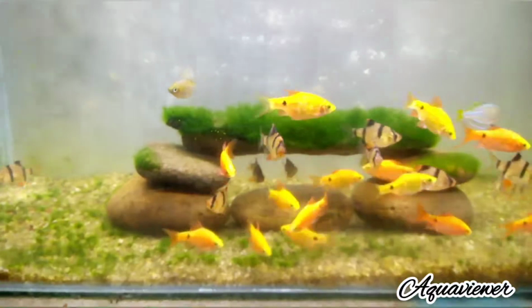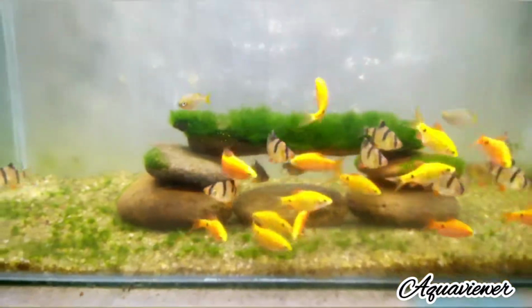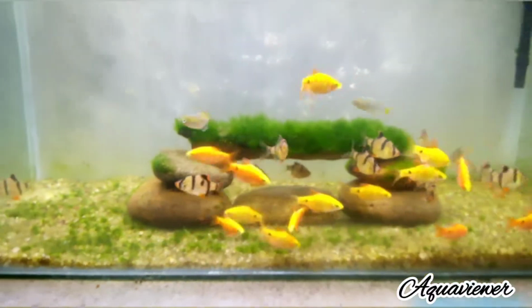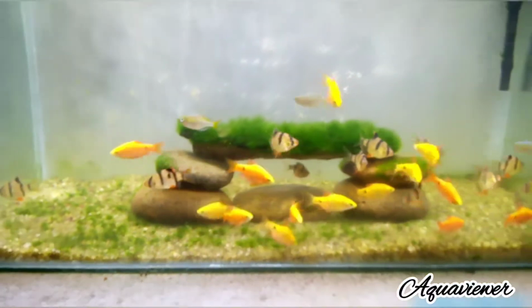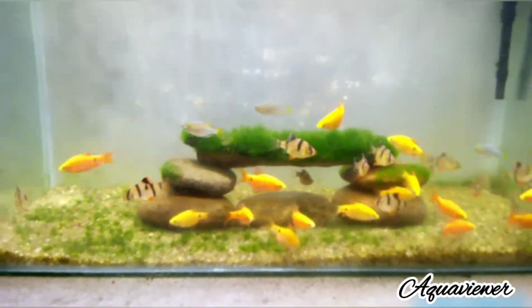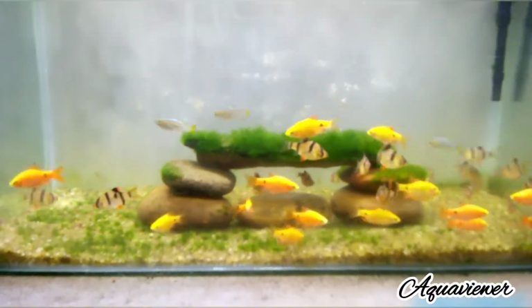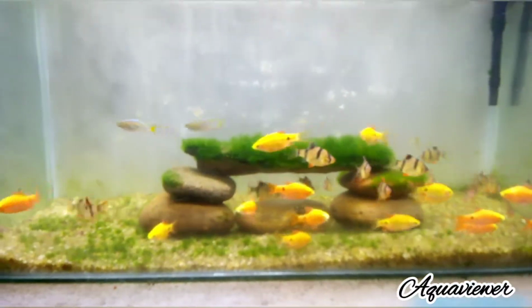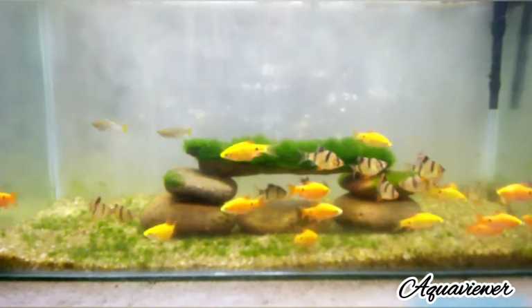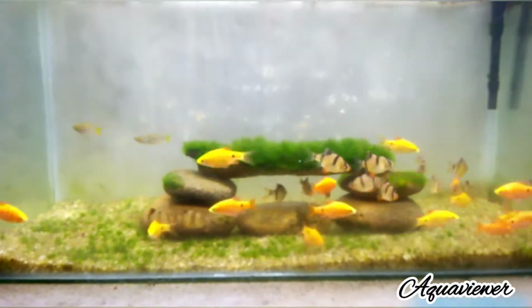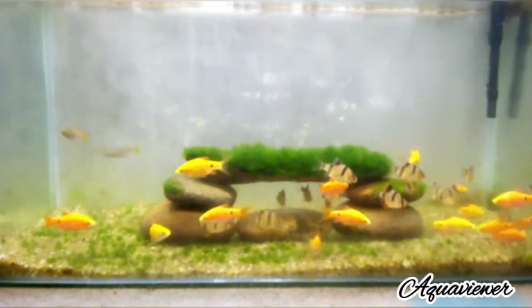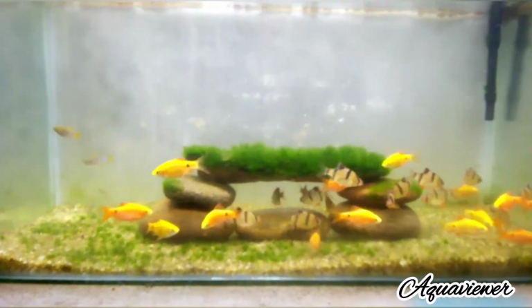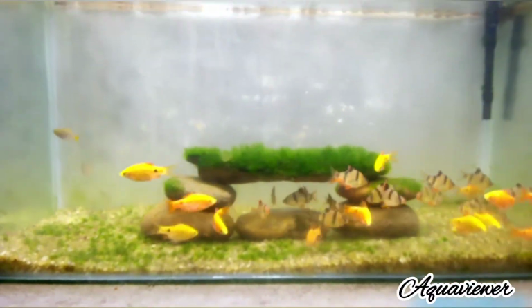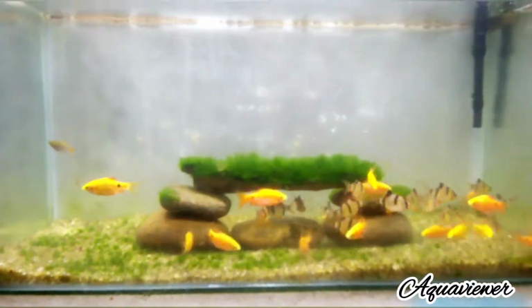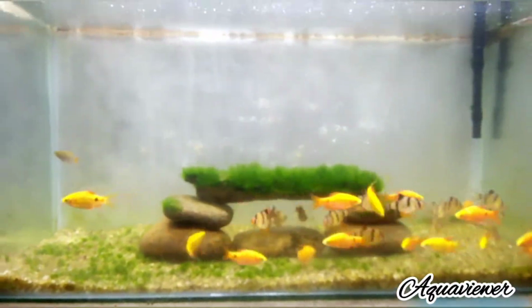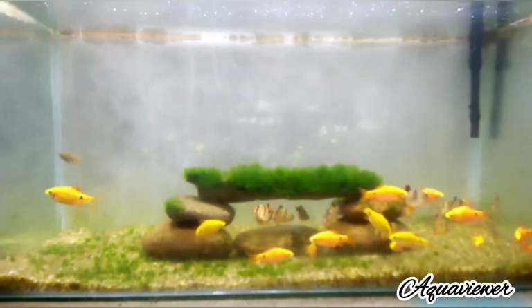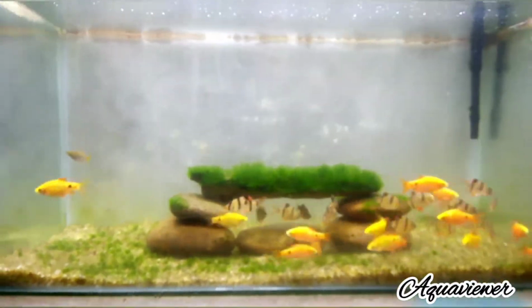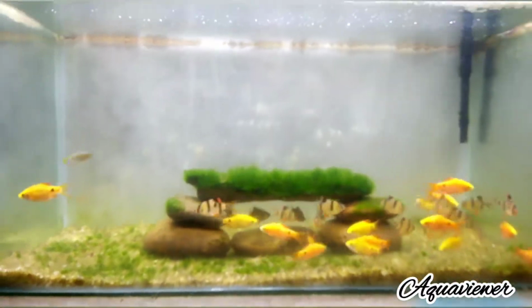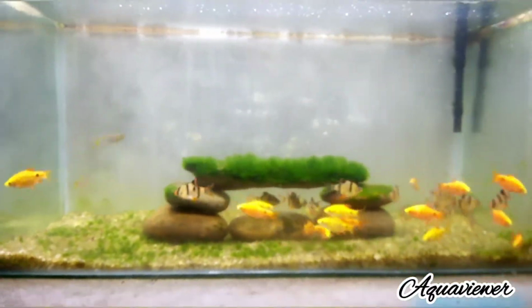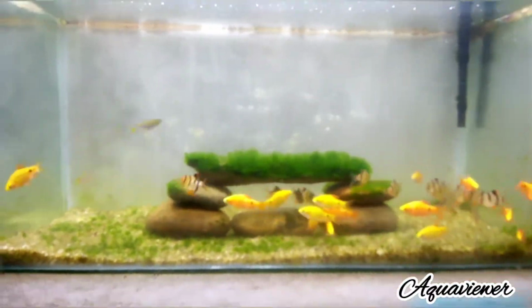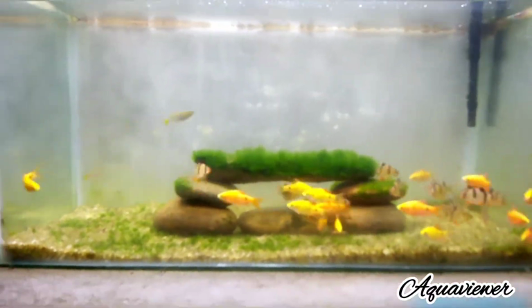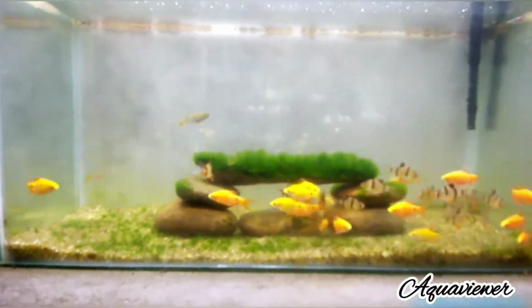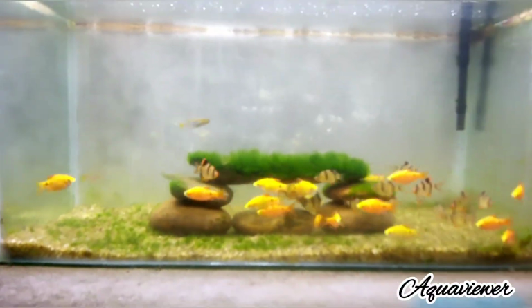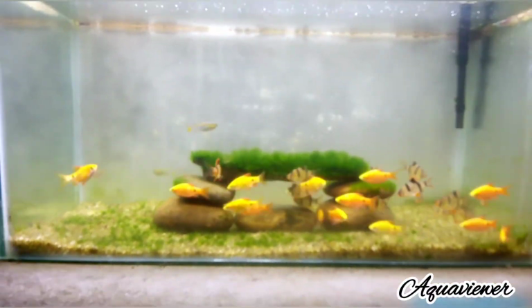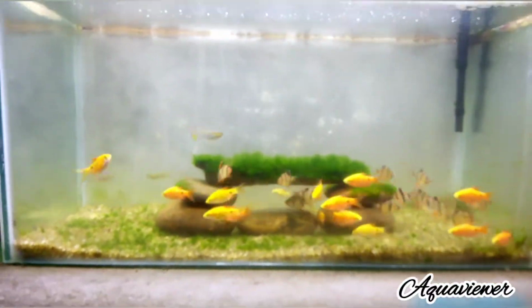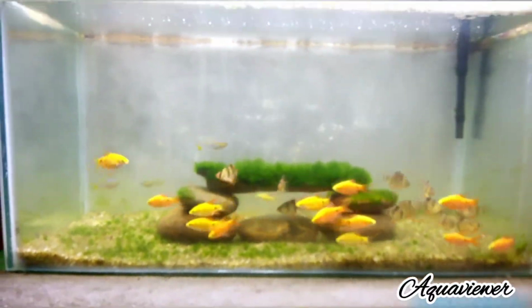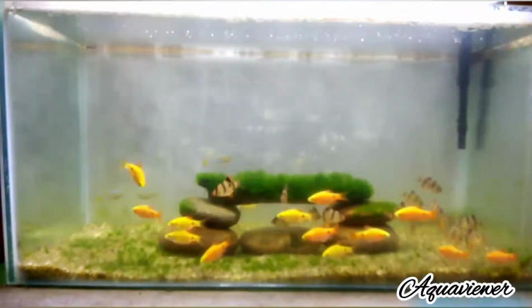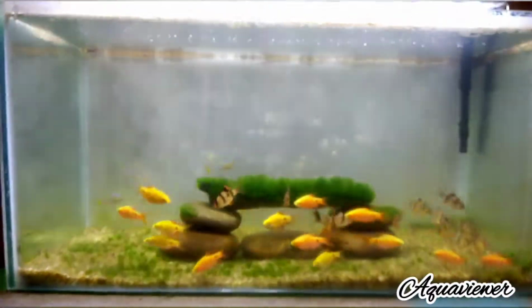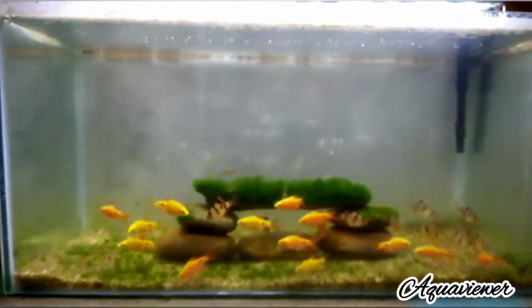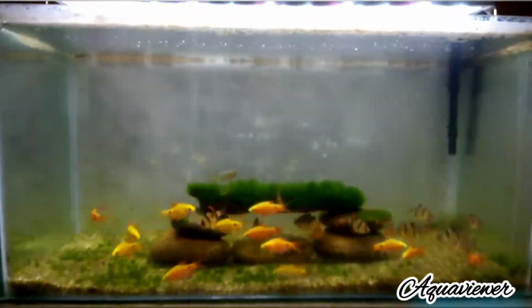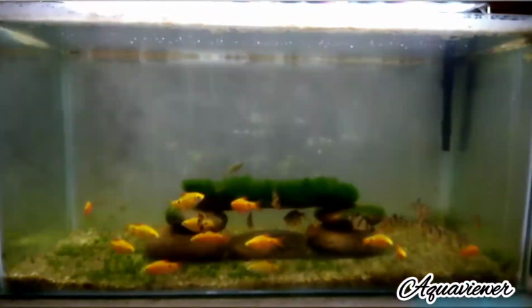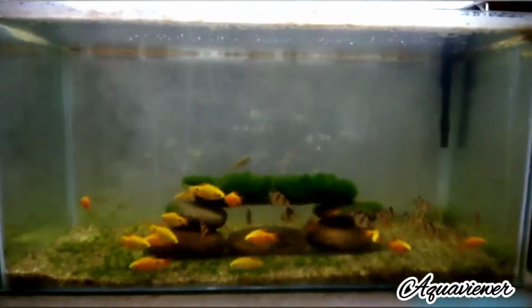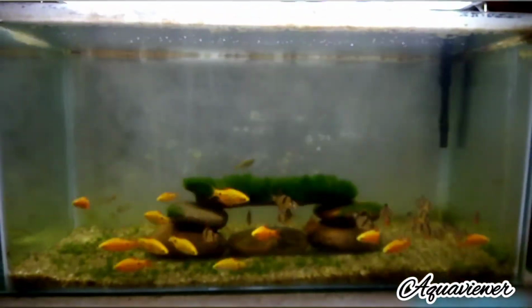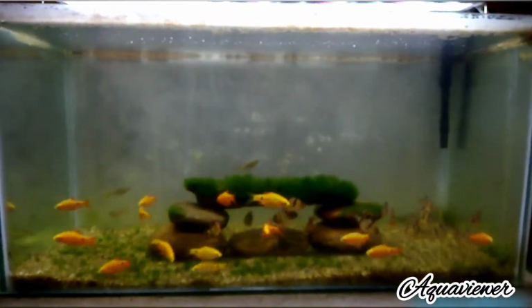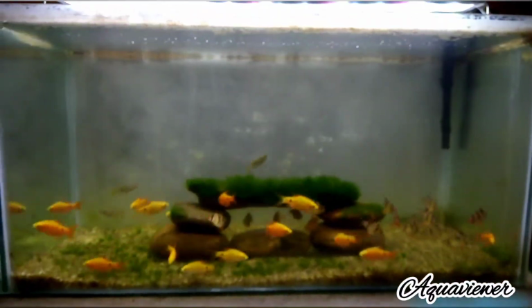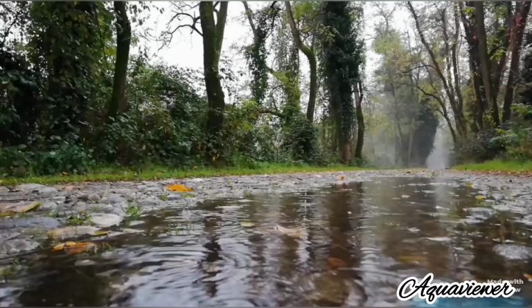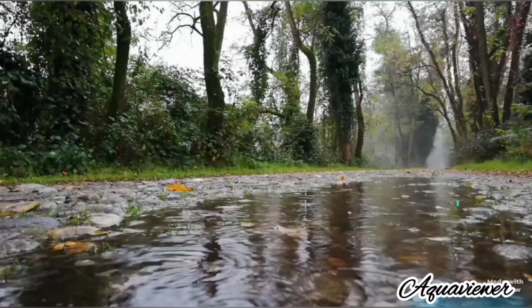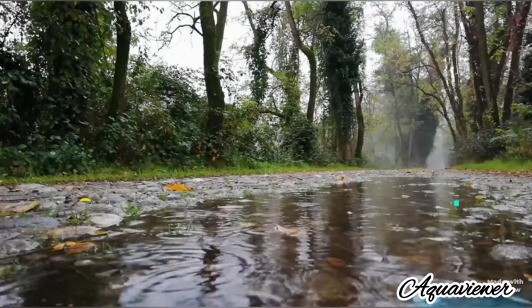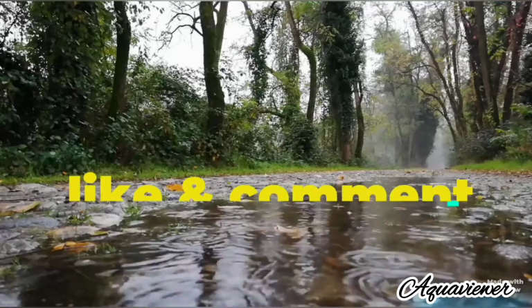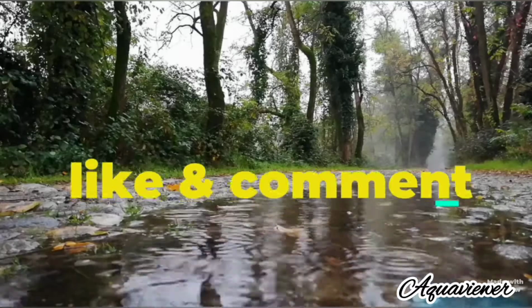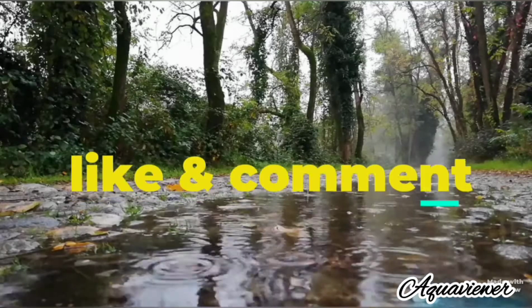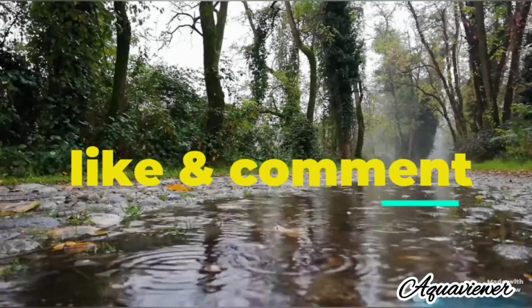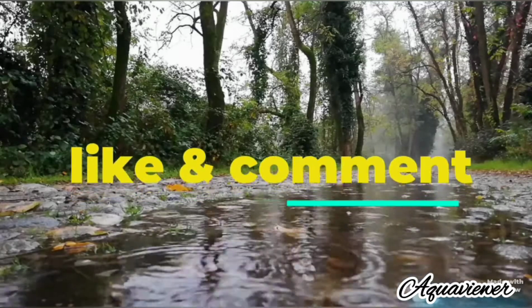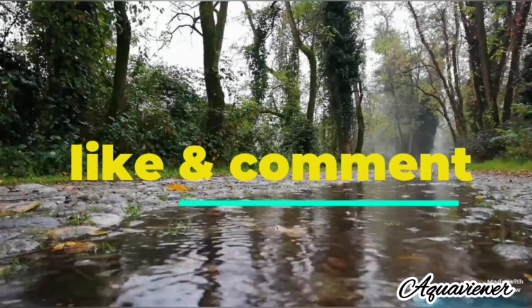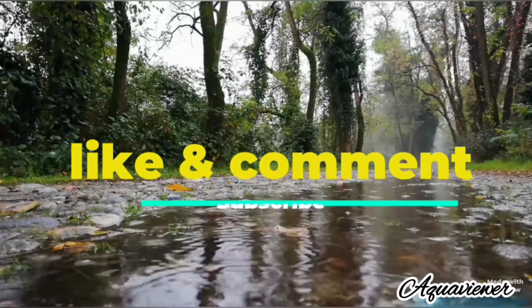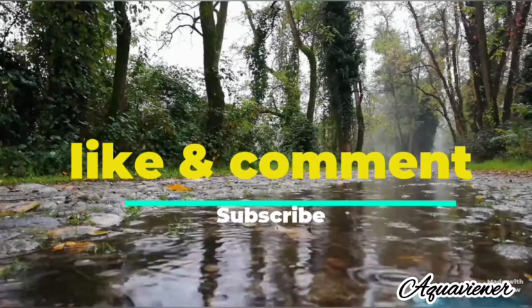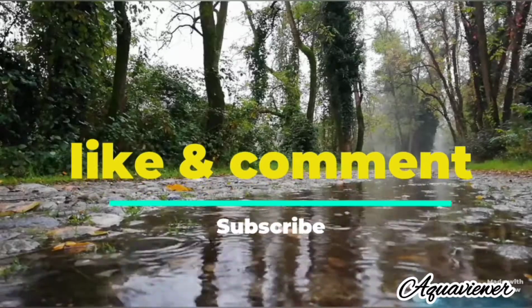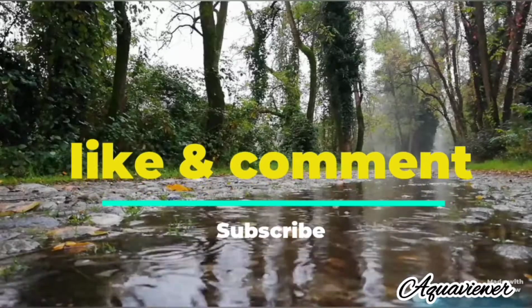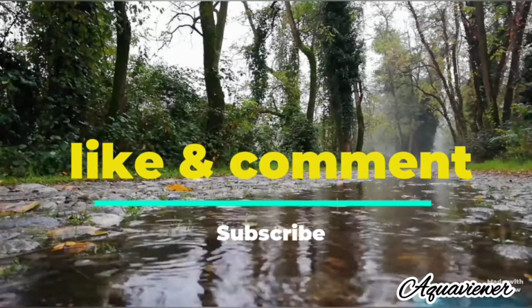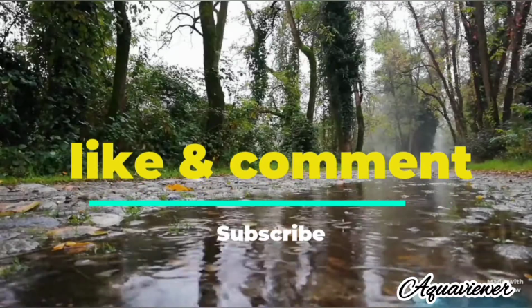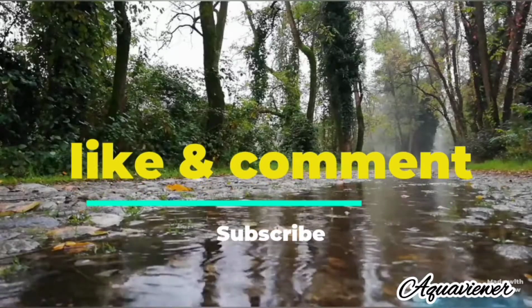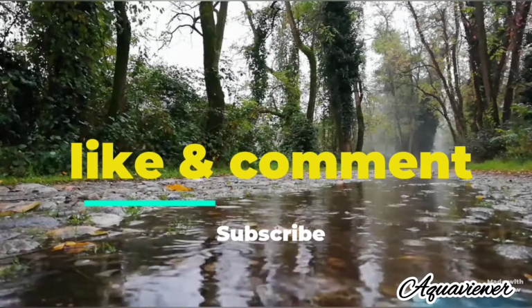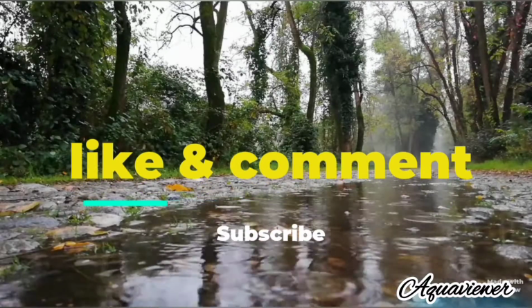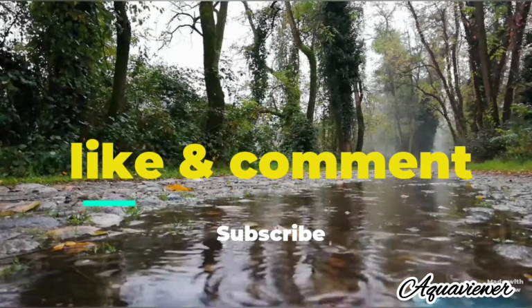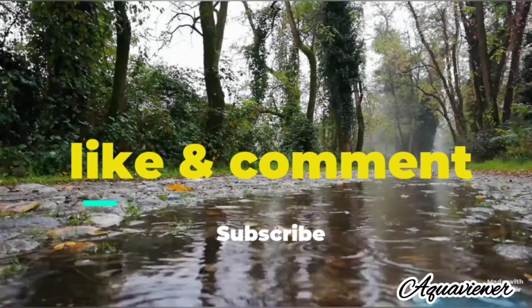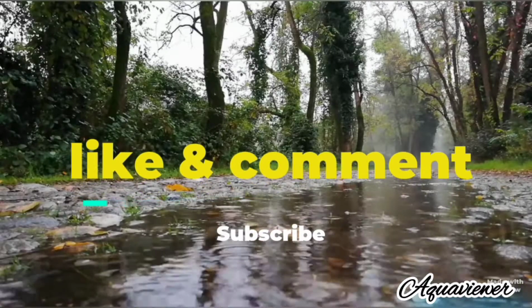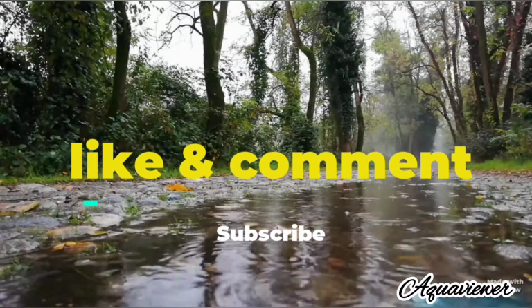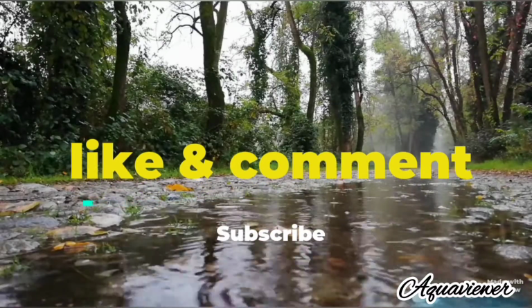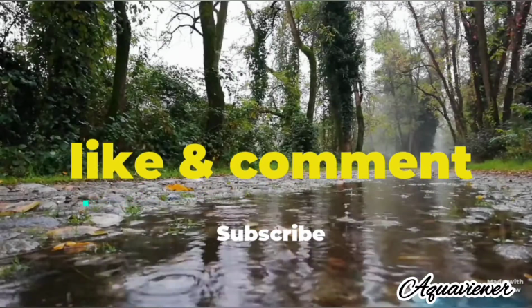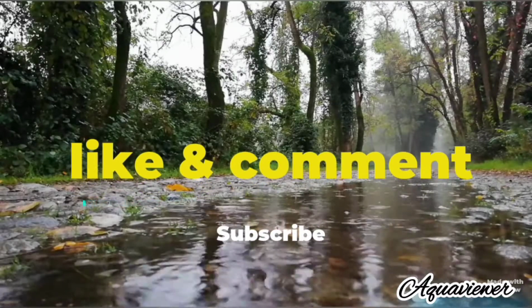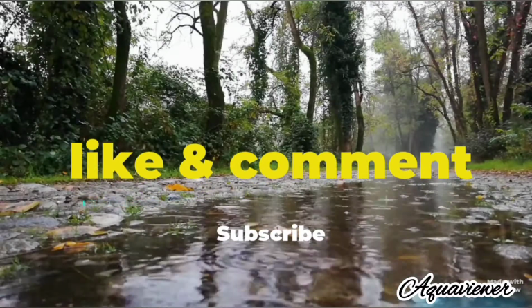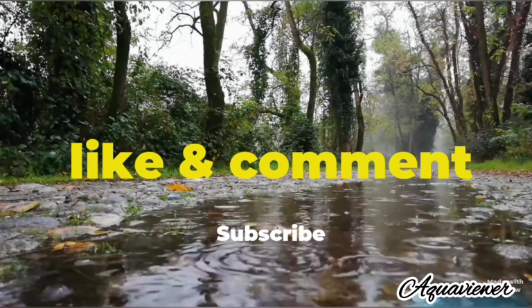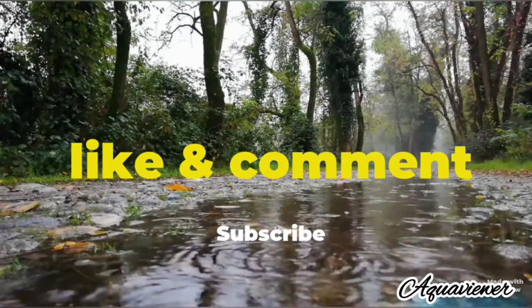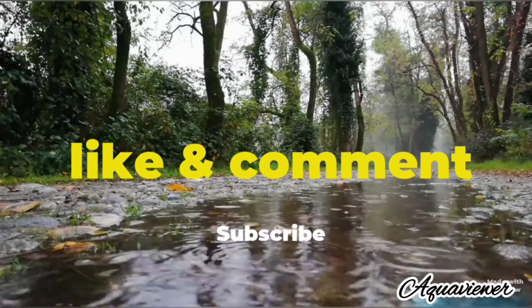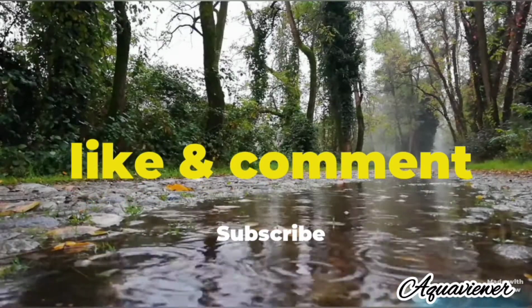Please like this video. If you have suggestions, please comment in the comment section. Thanks for being with us, video friends. Bye!